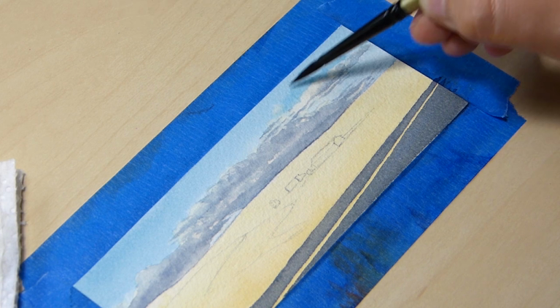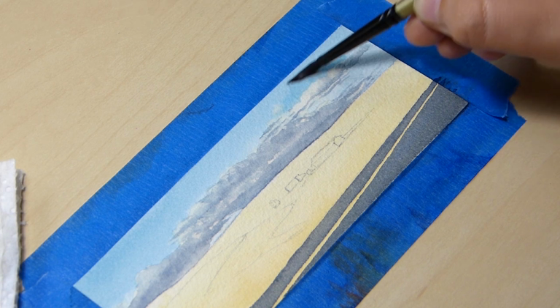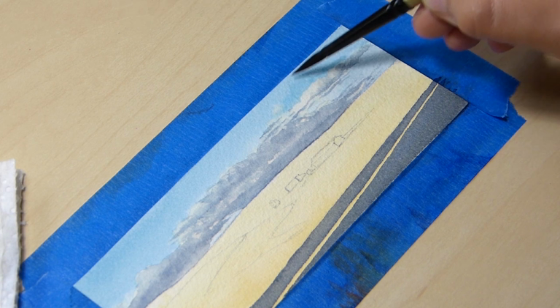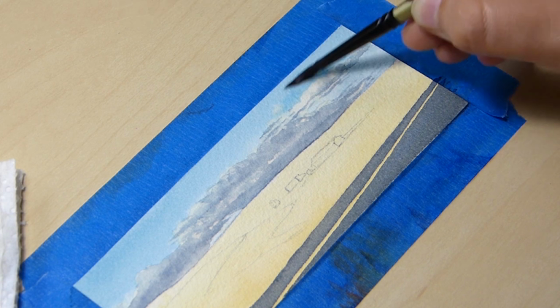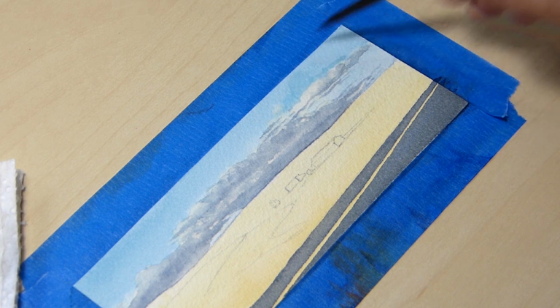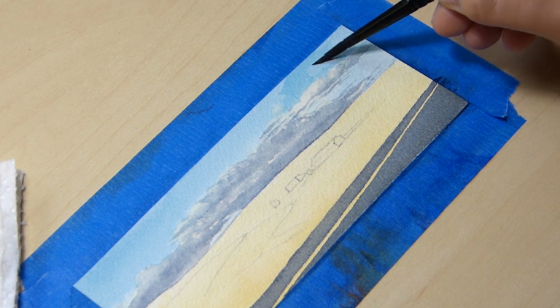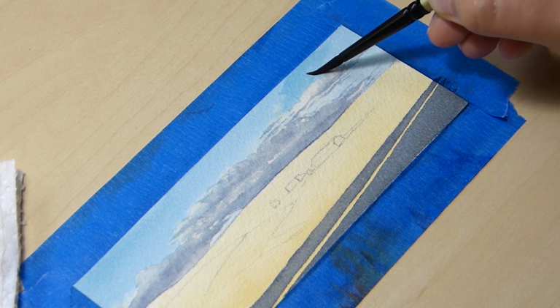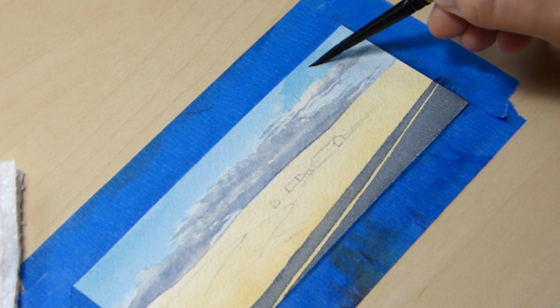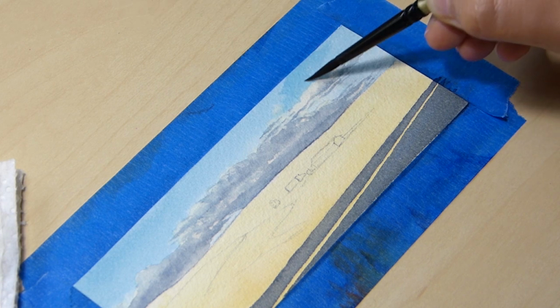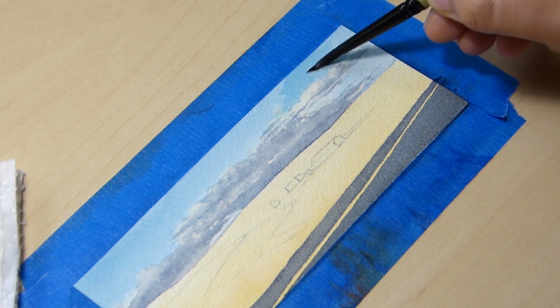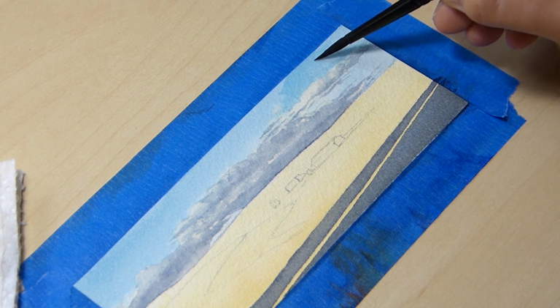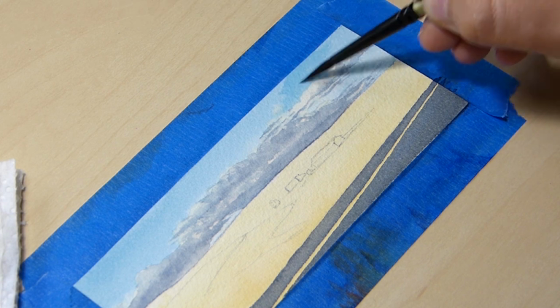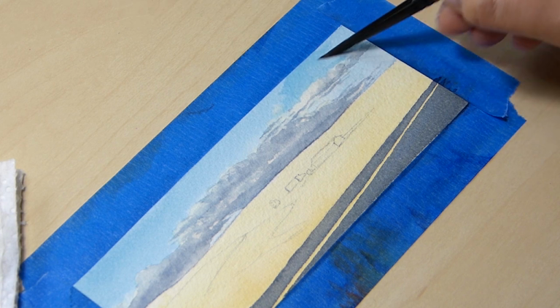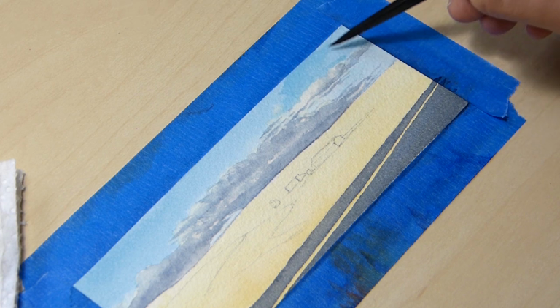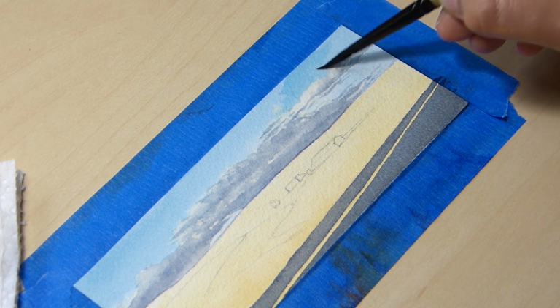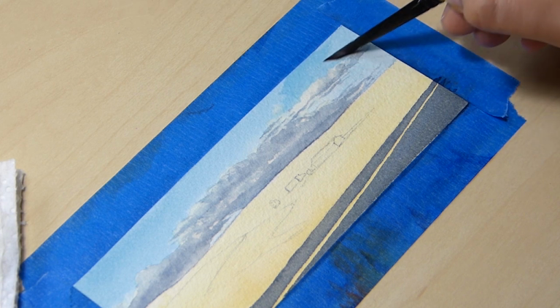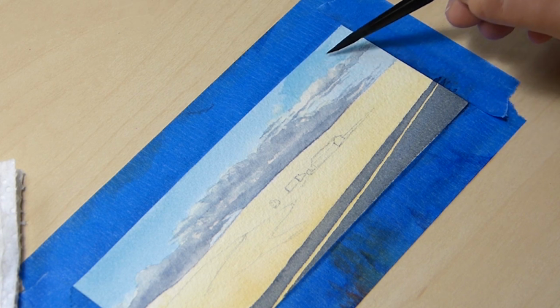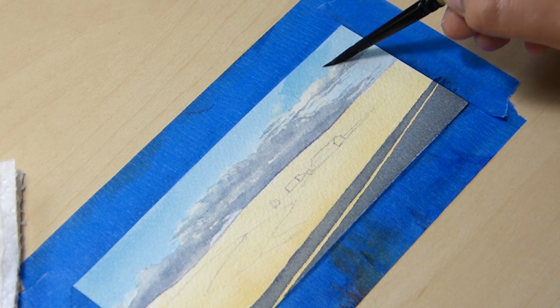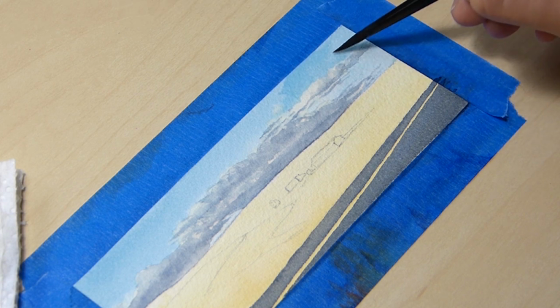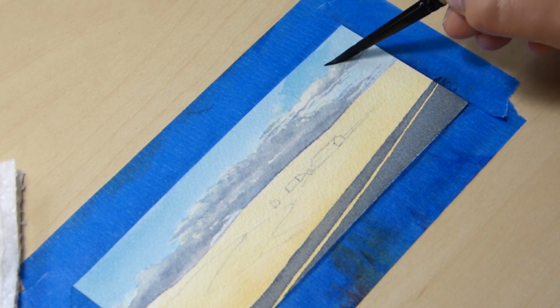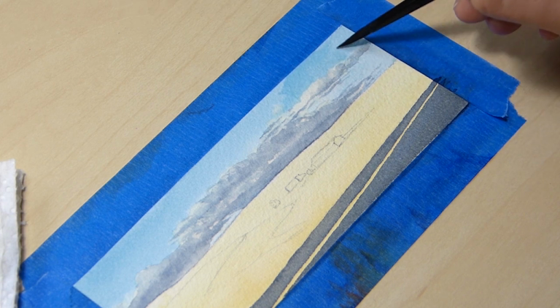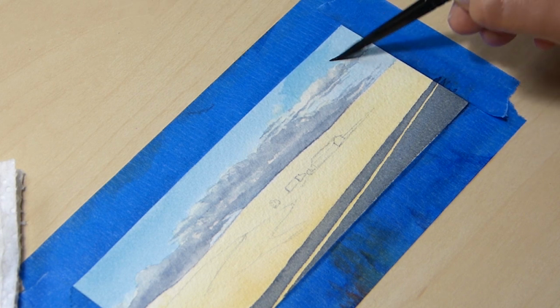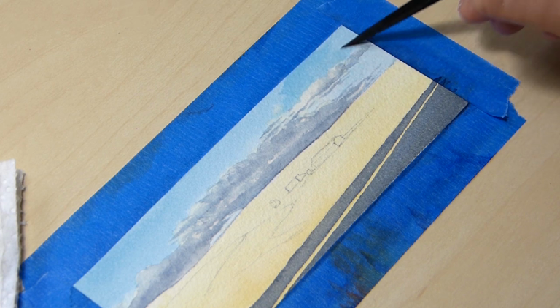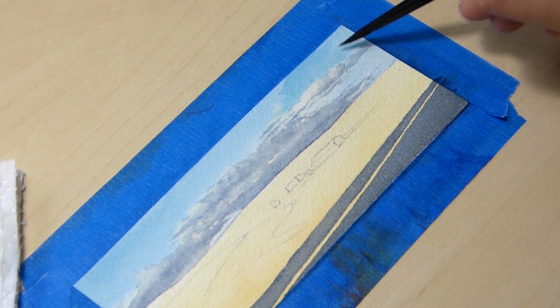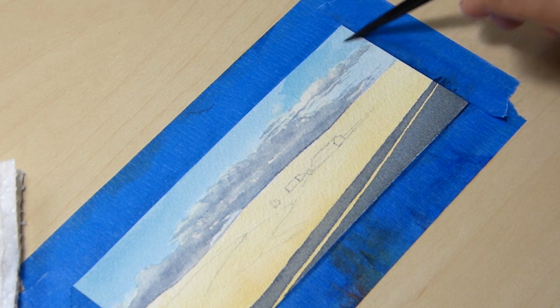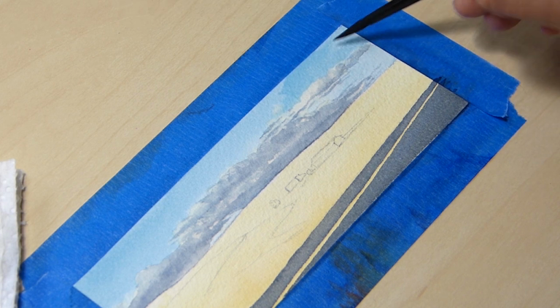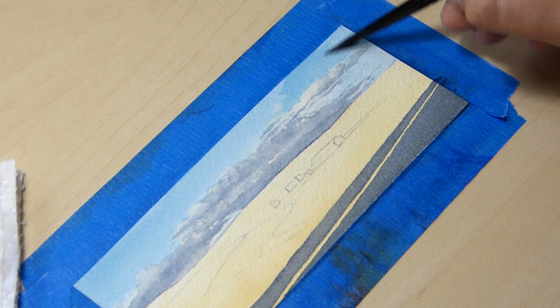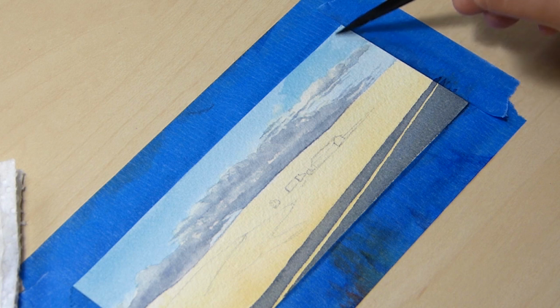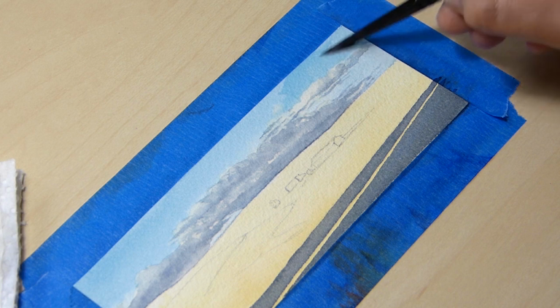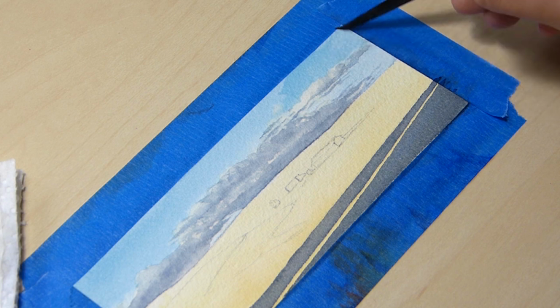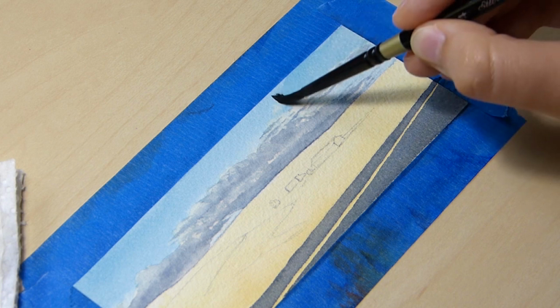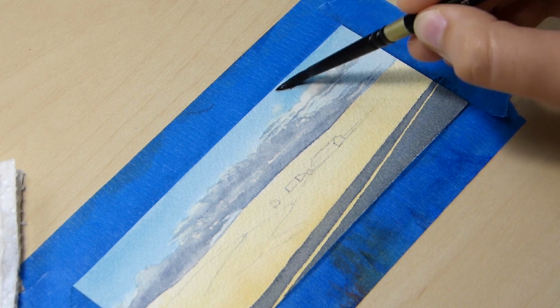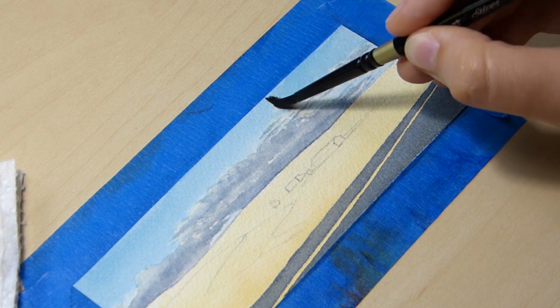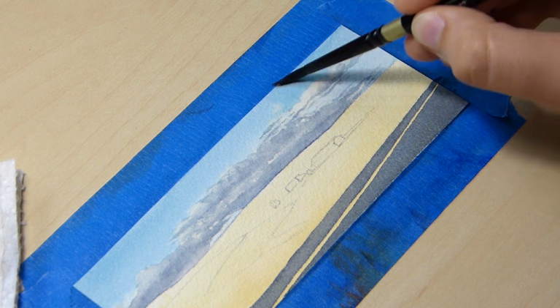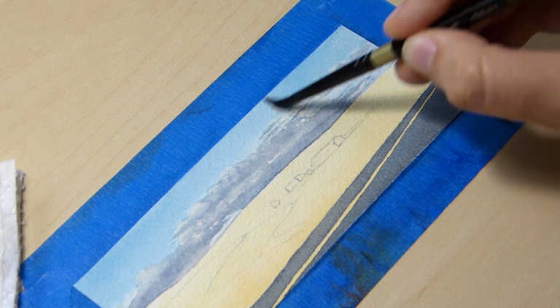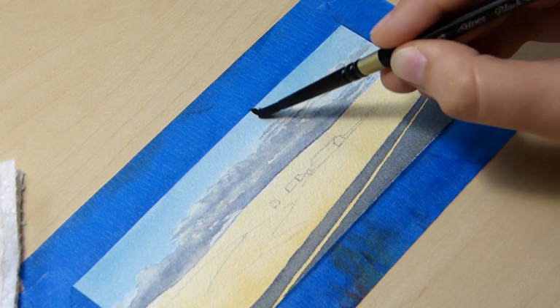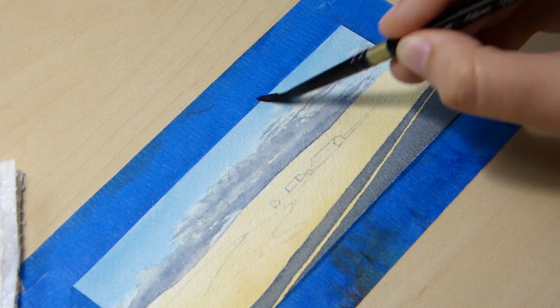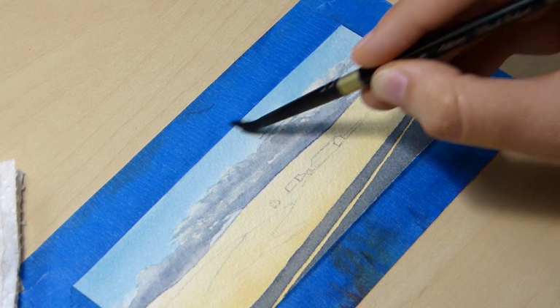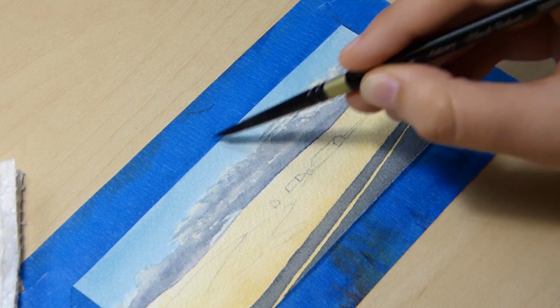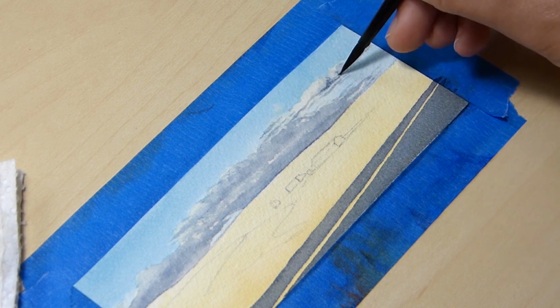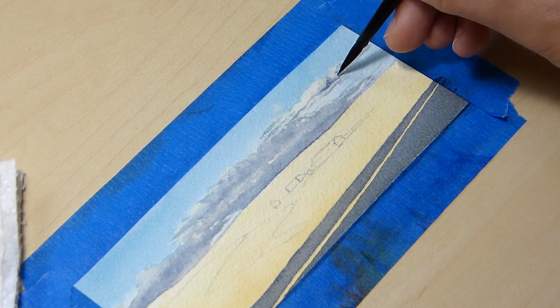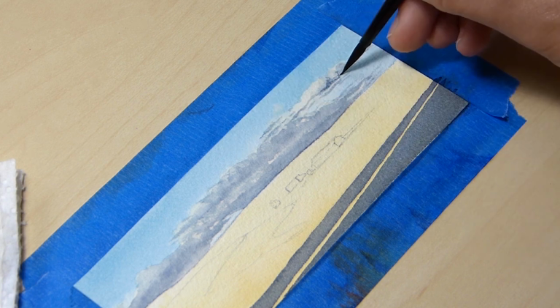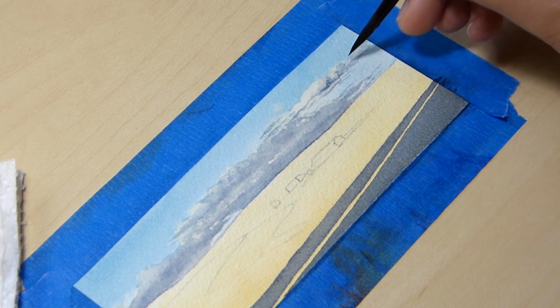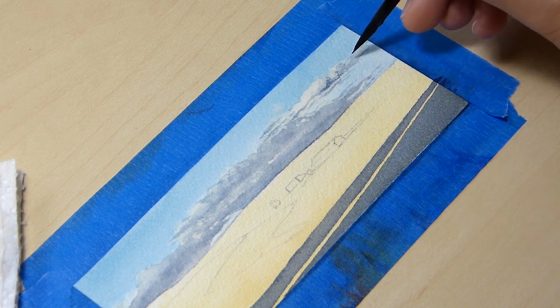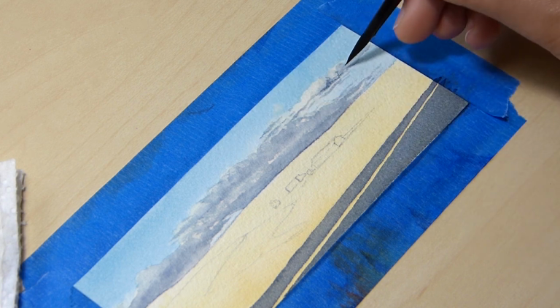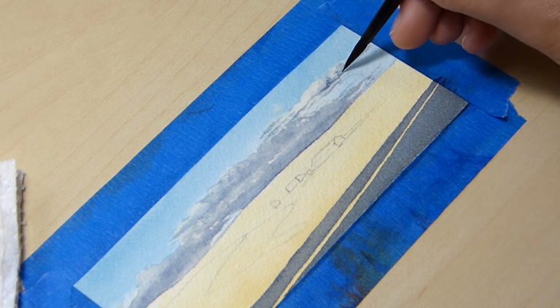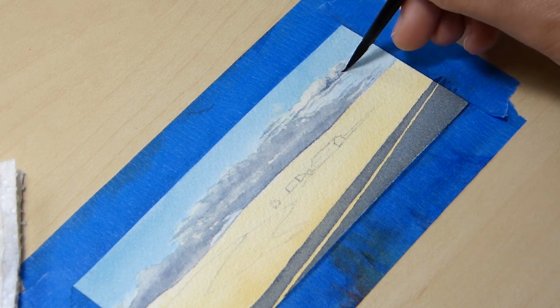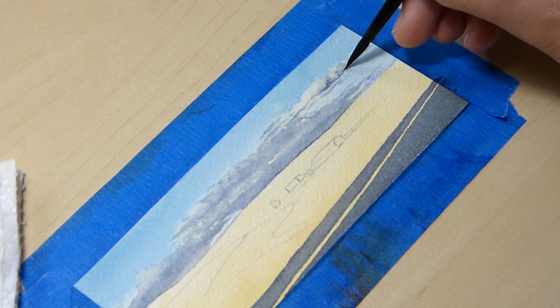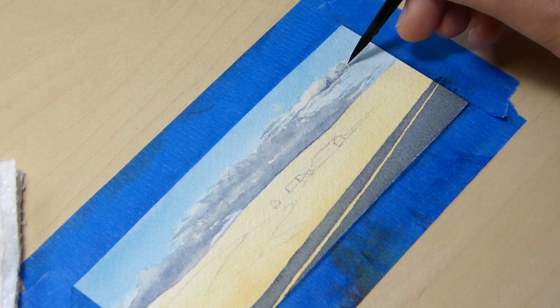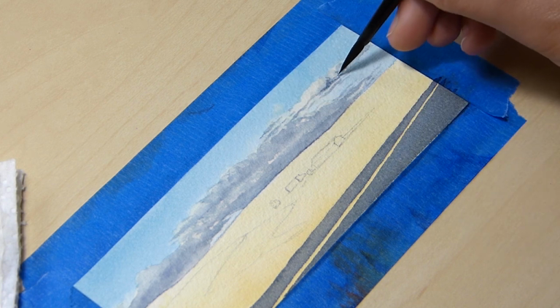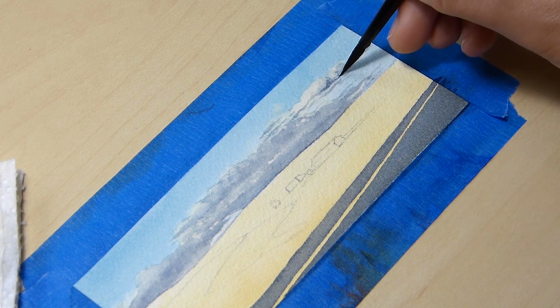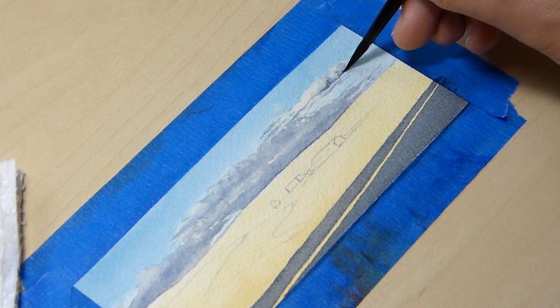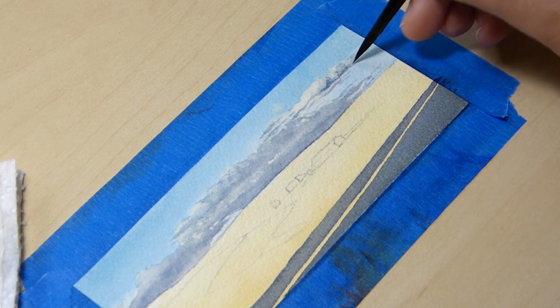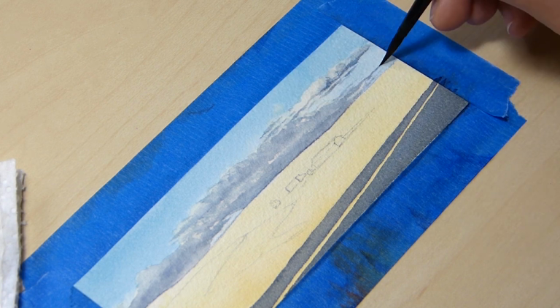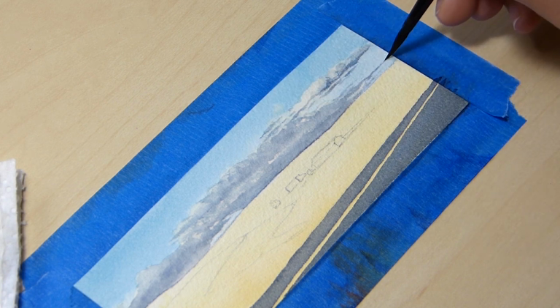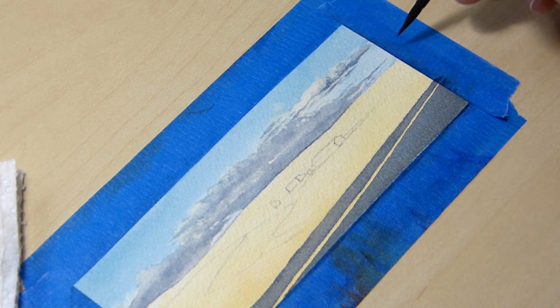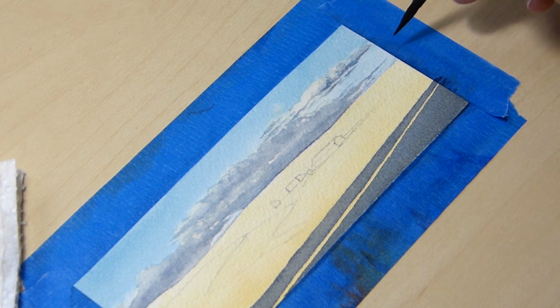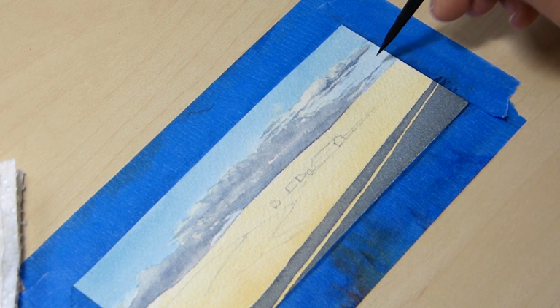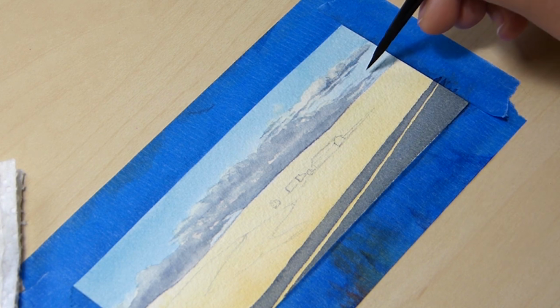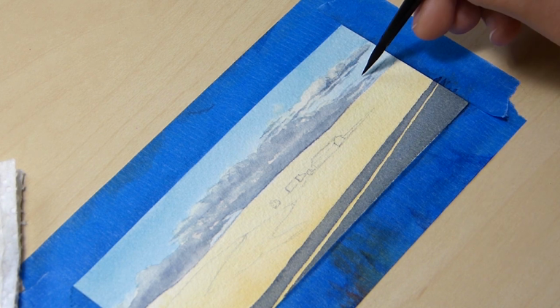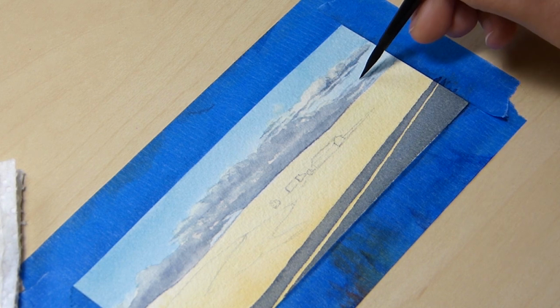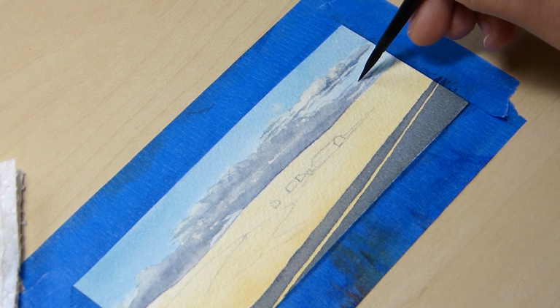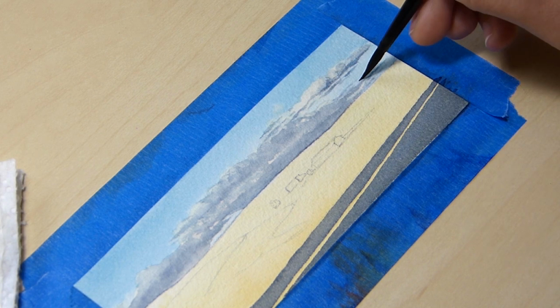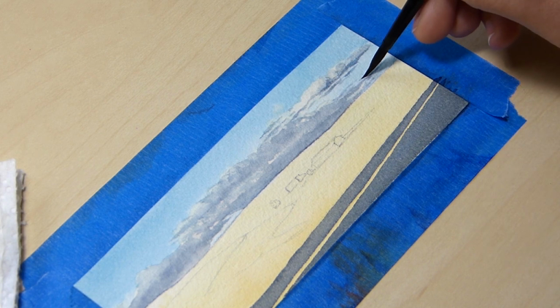Here, I am darkening the sky a little bit to distinguish the shape of the cloud more with a harsher line.